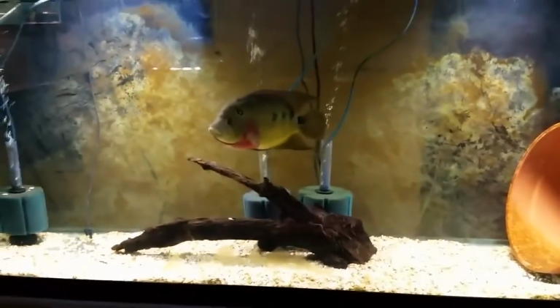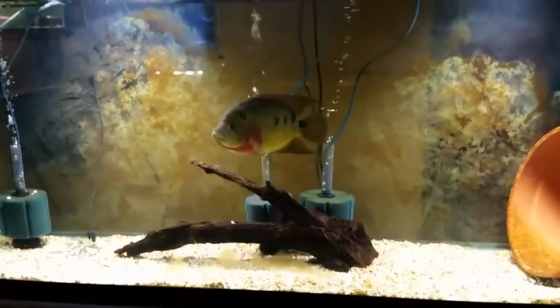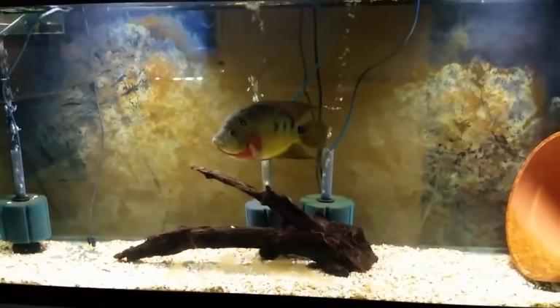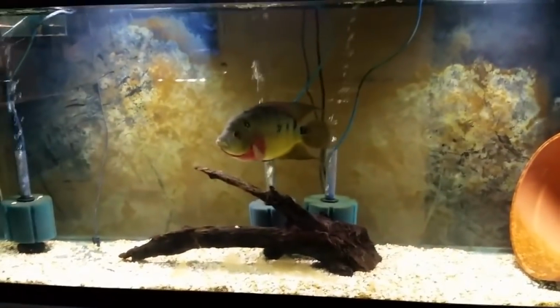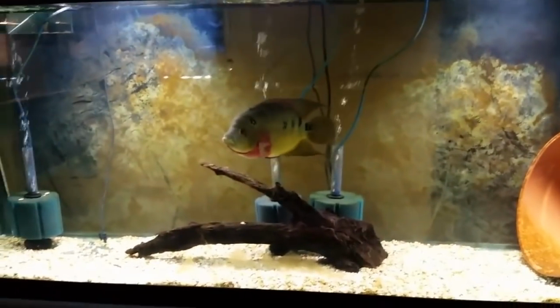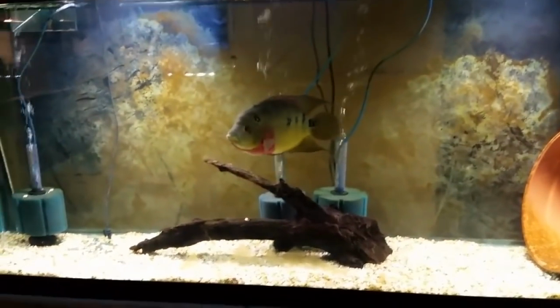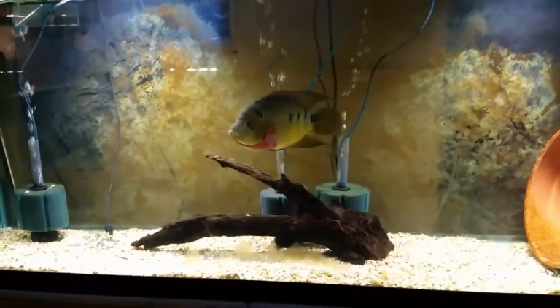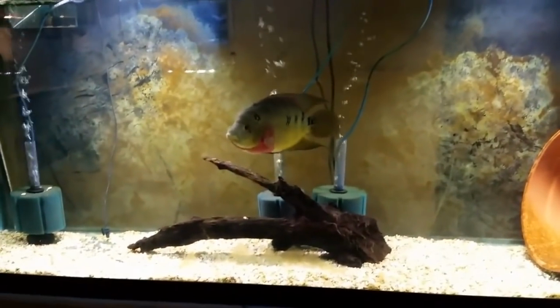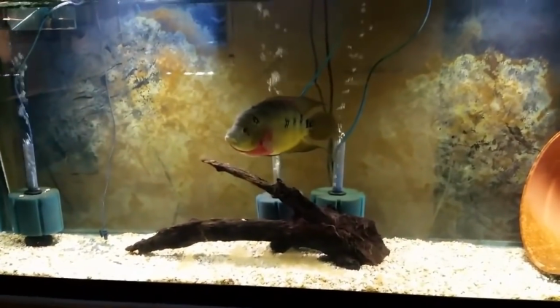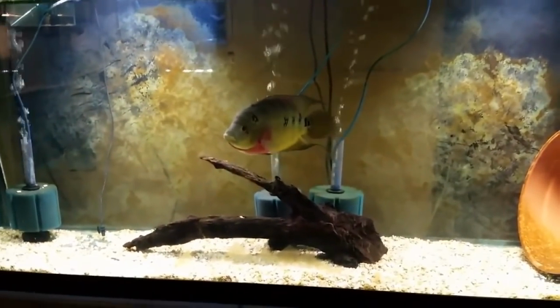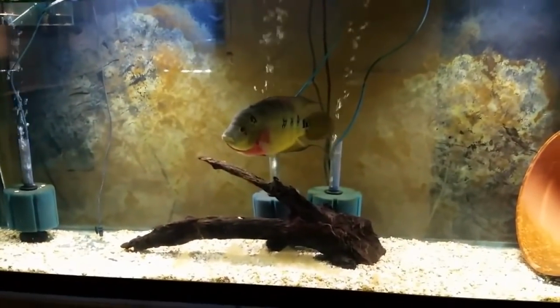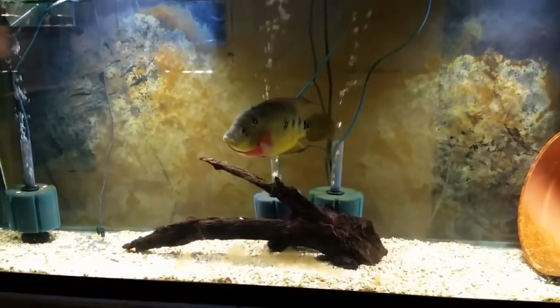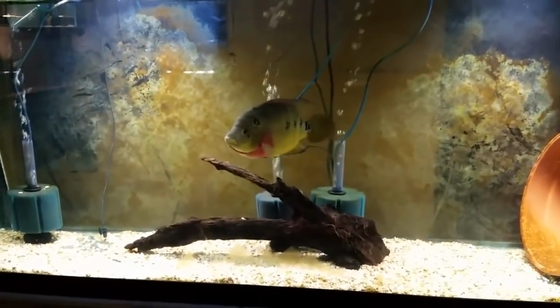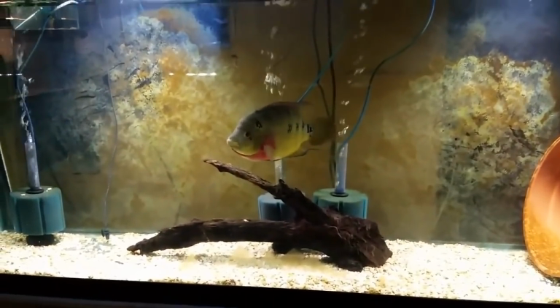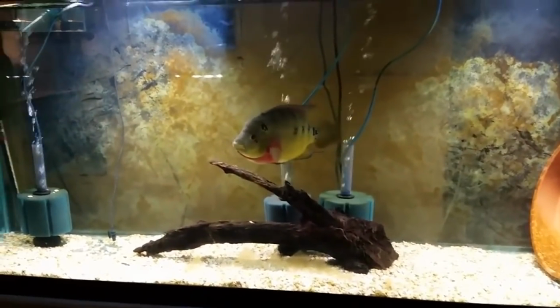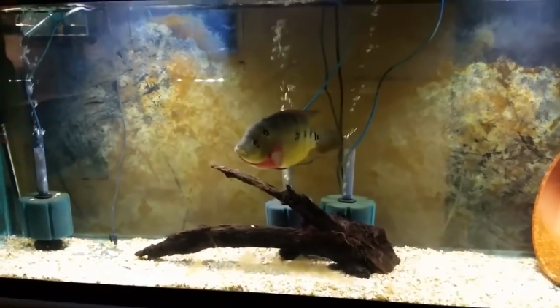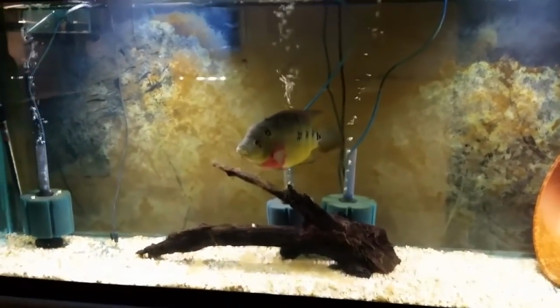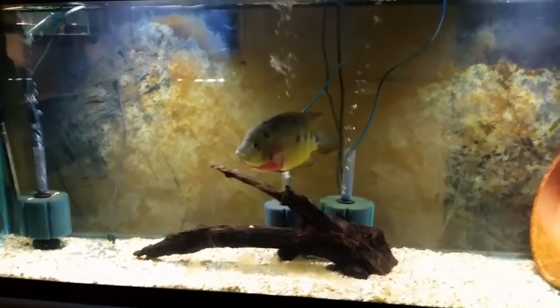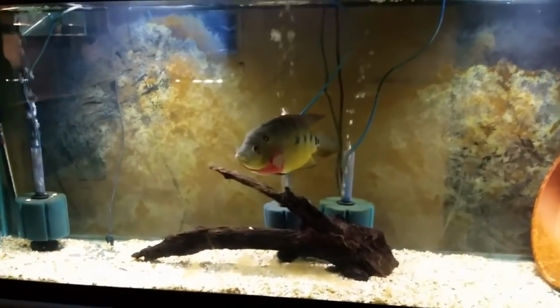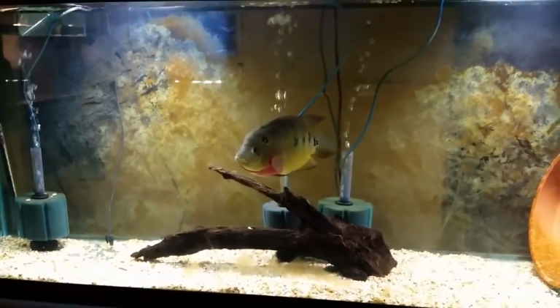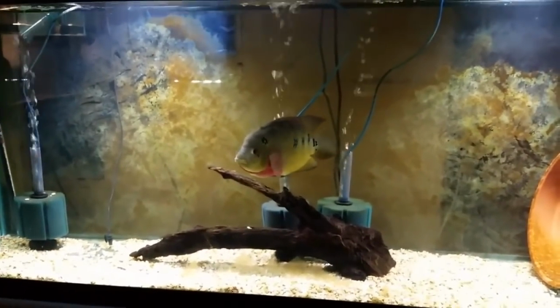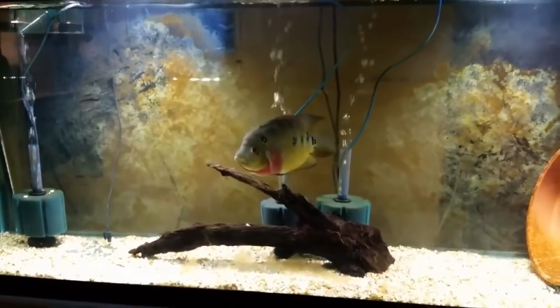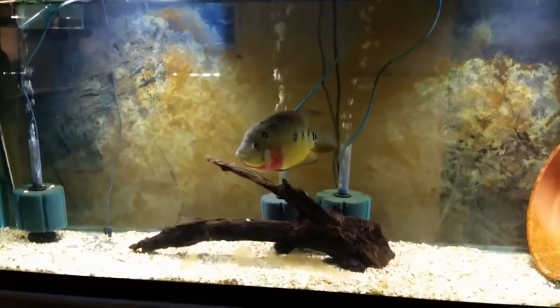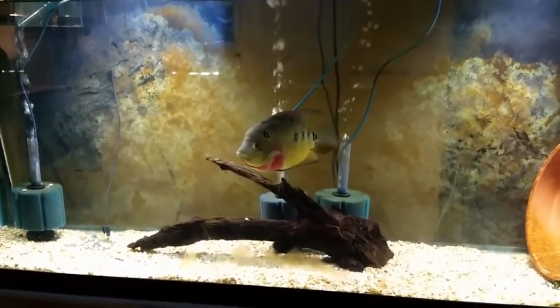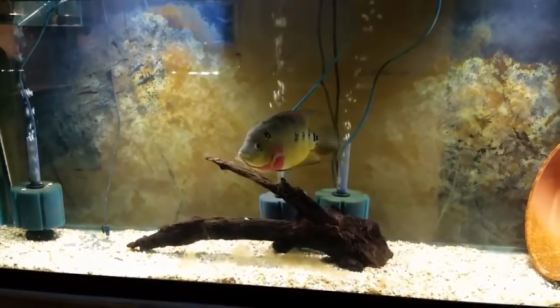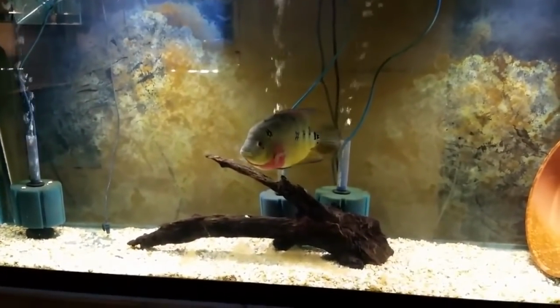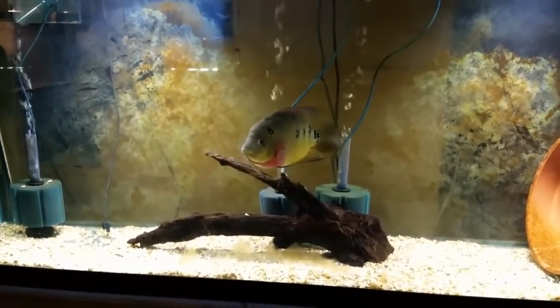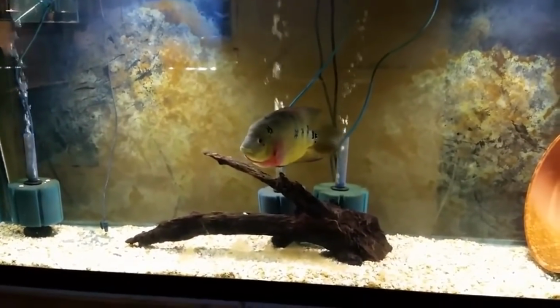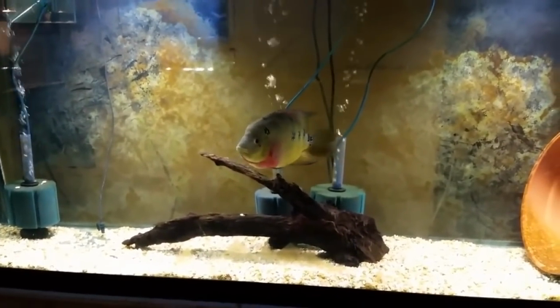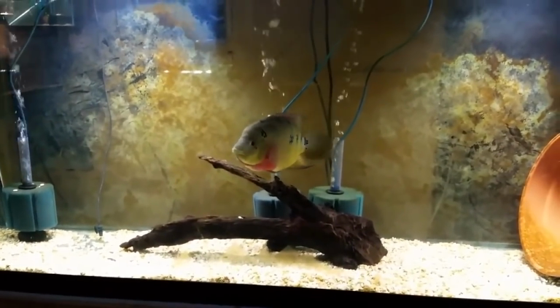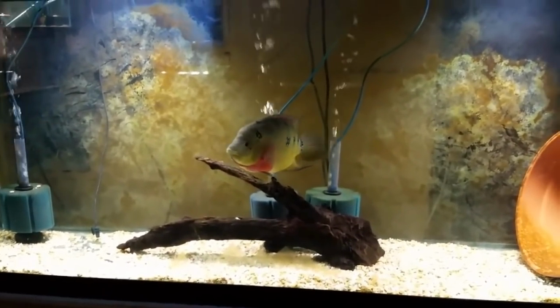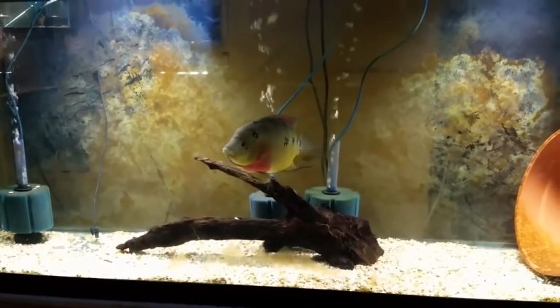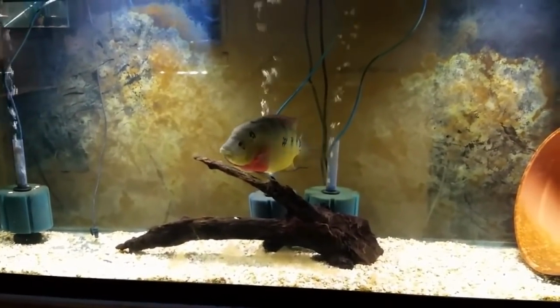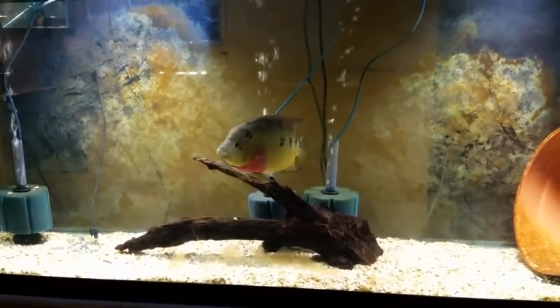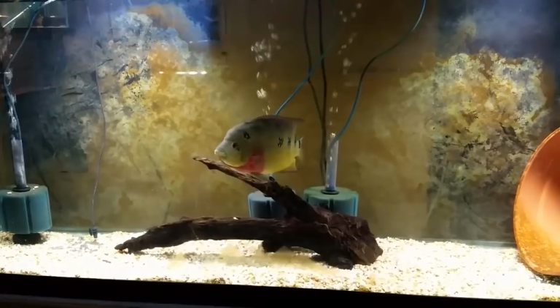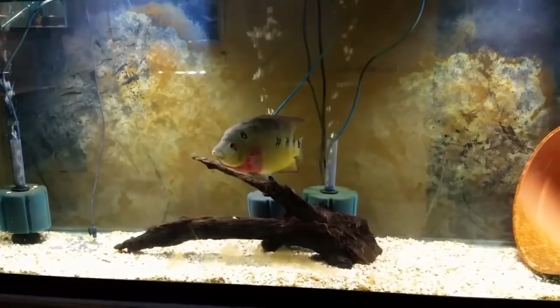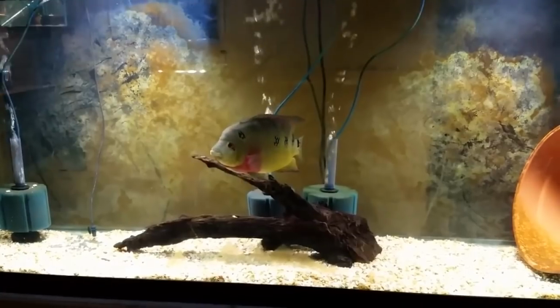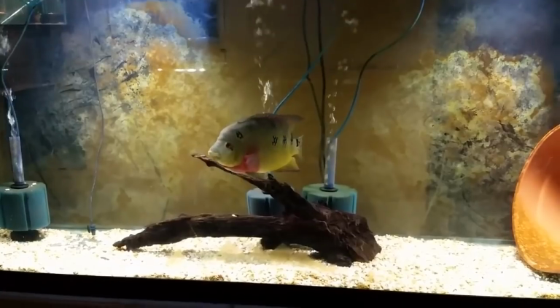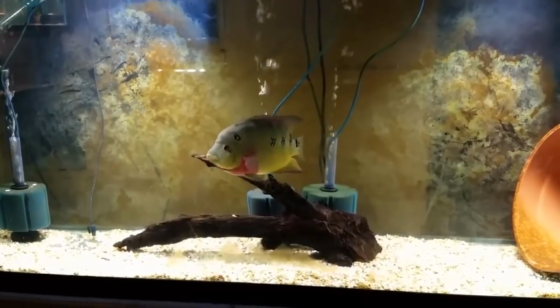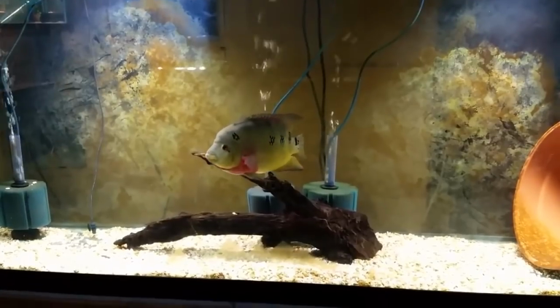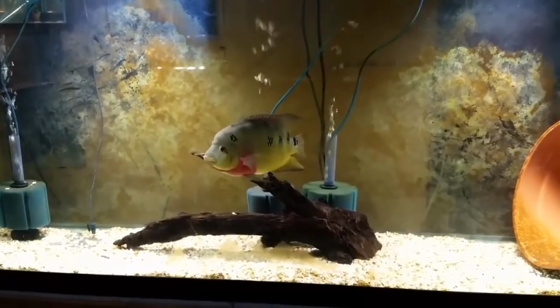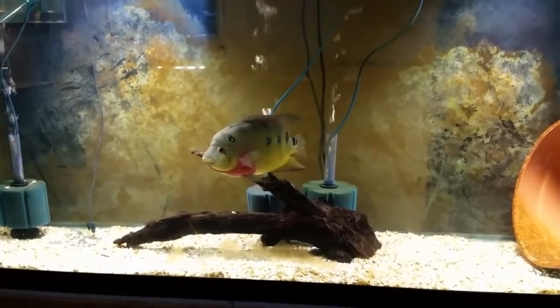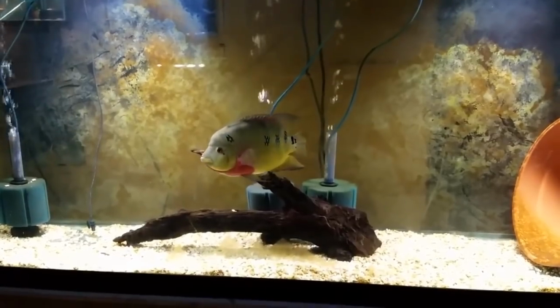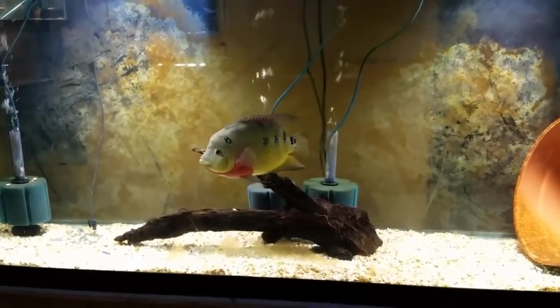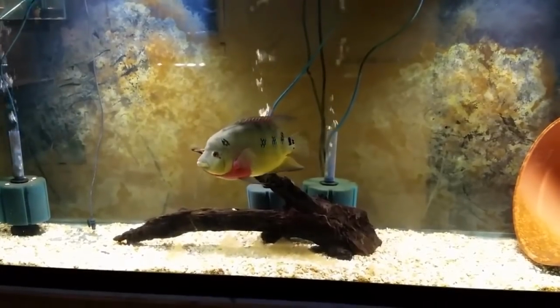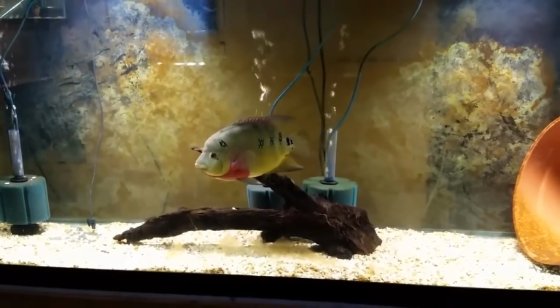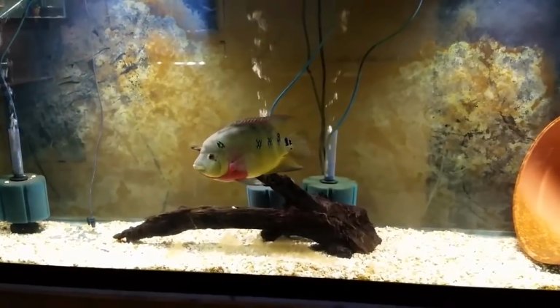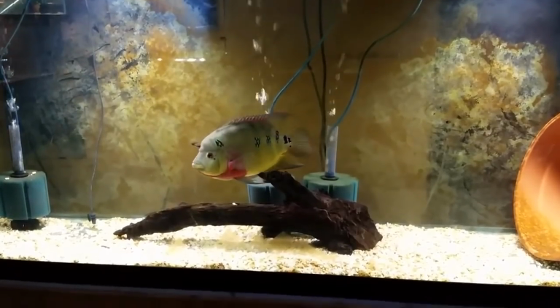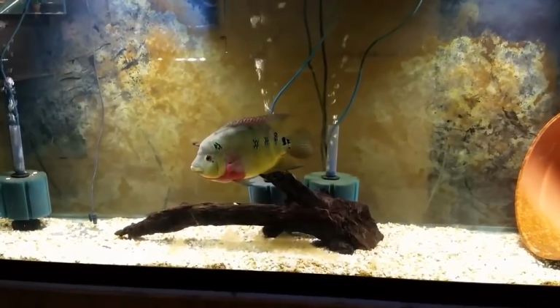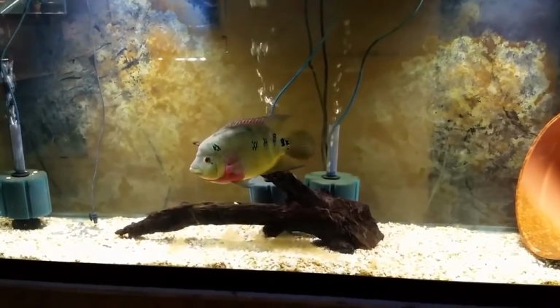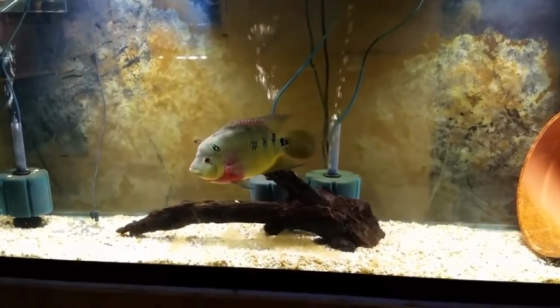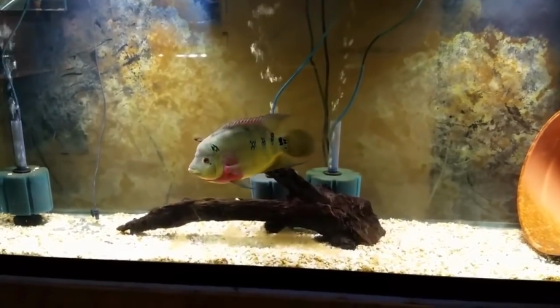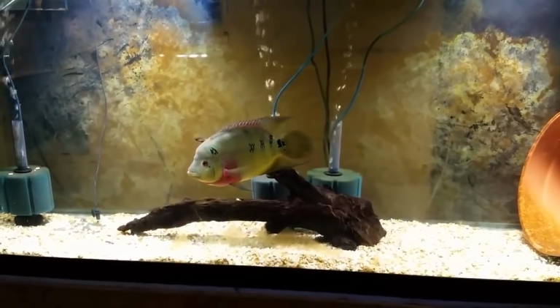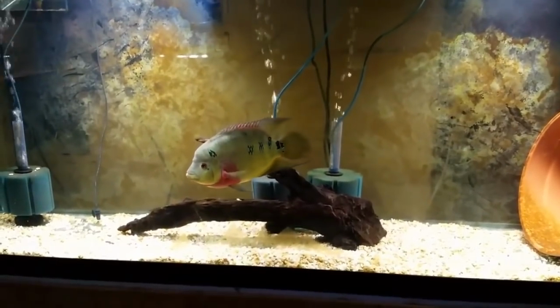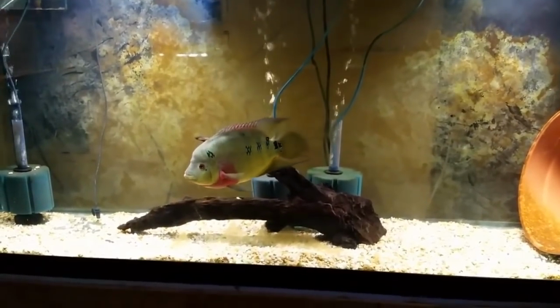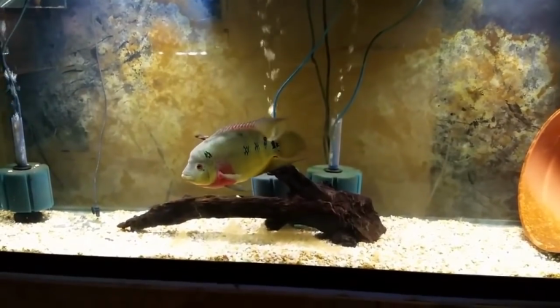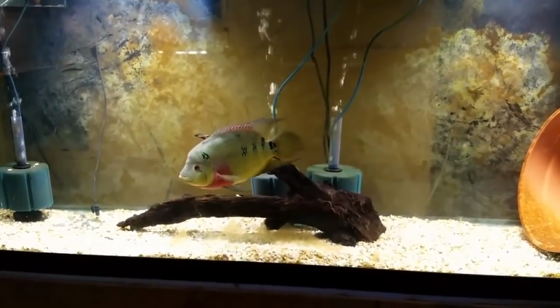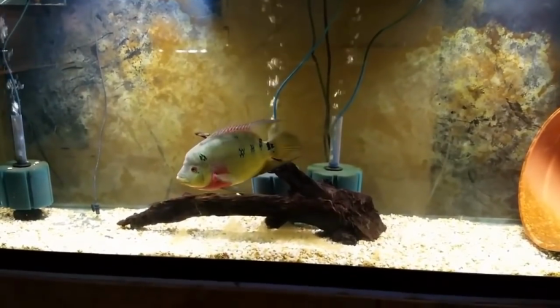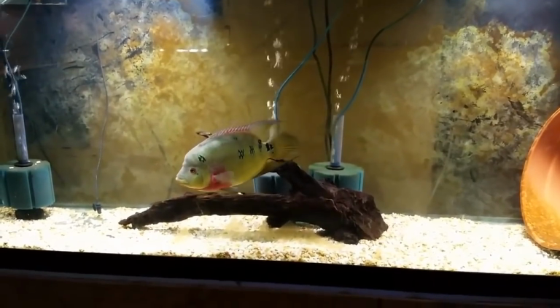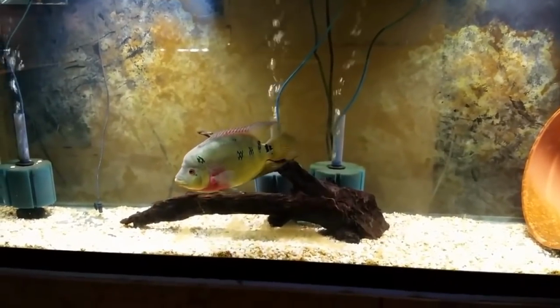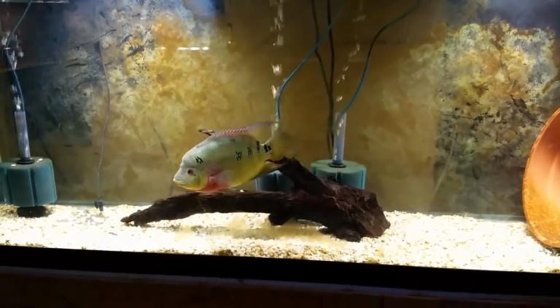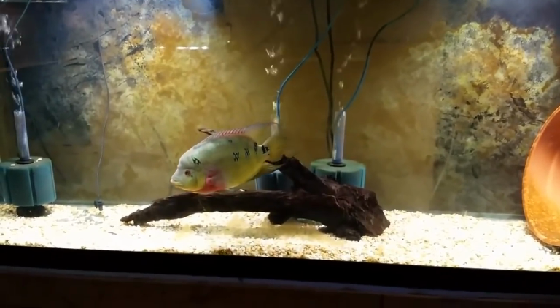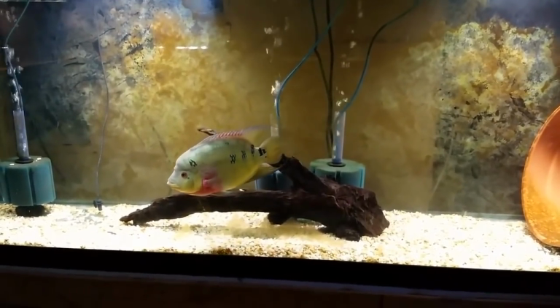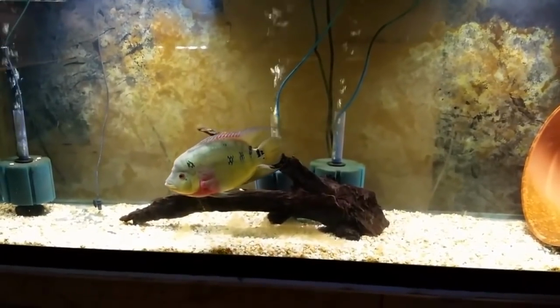If you look at the size of the fish, it's 10-12 inches. It's an aggressive monster fish.